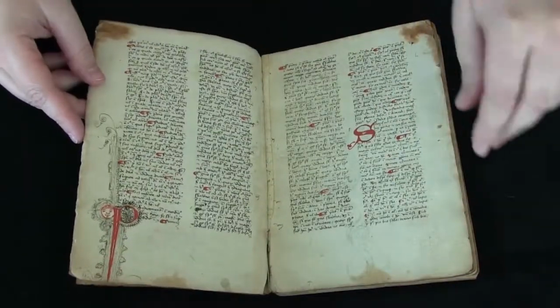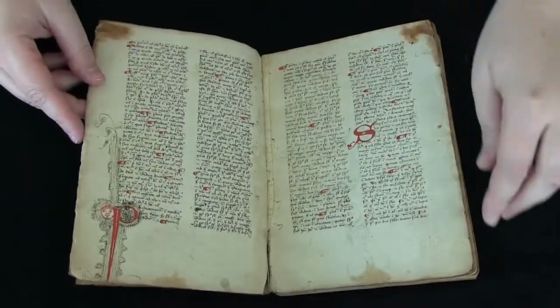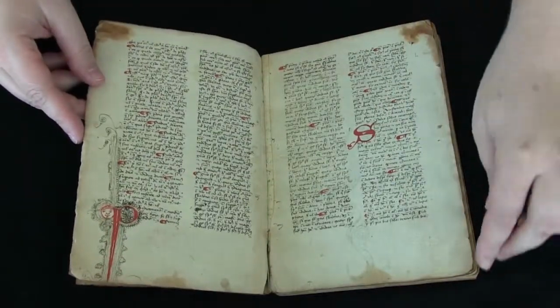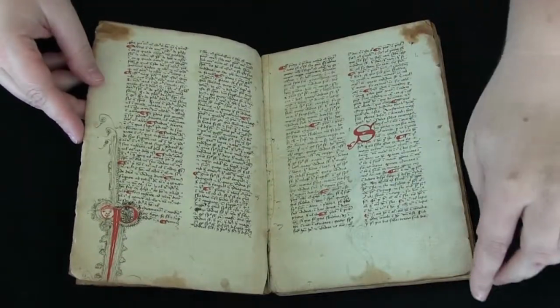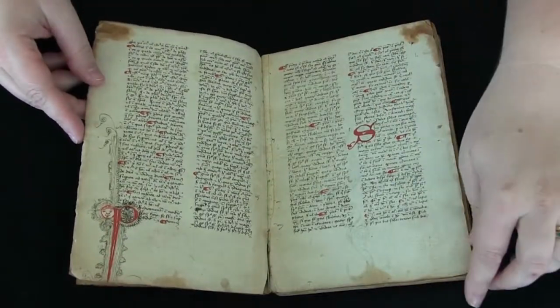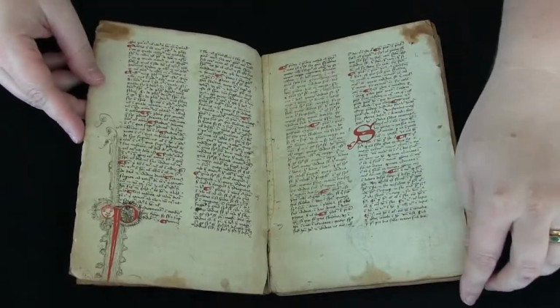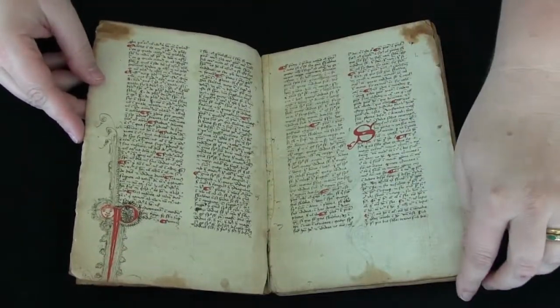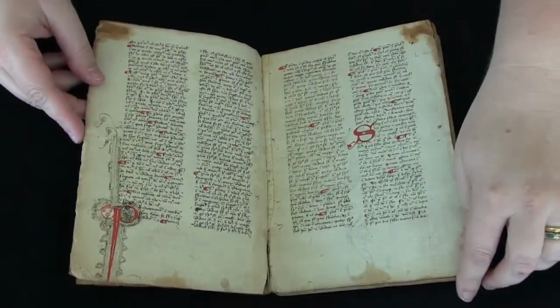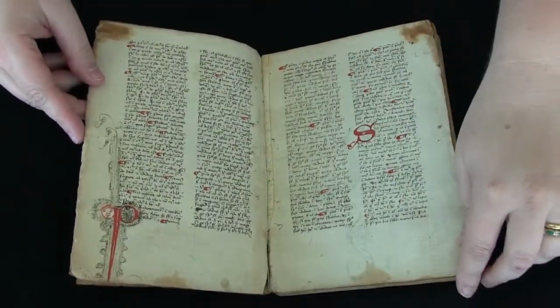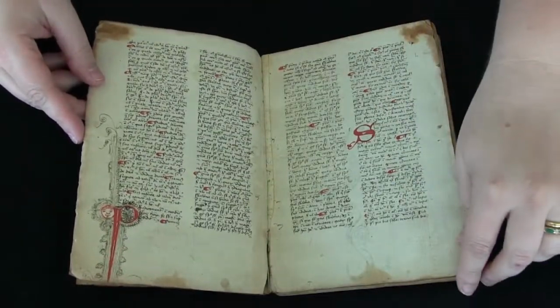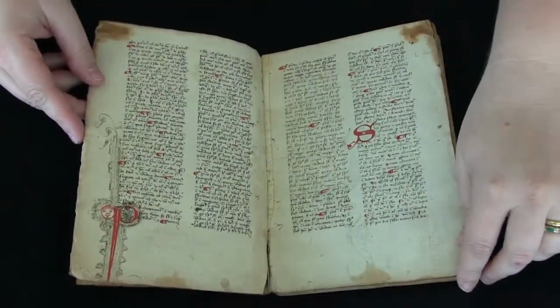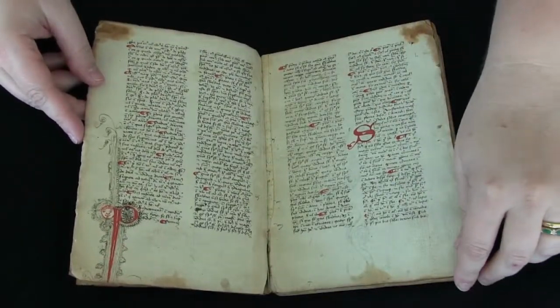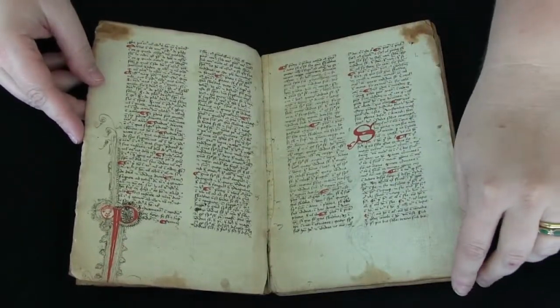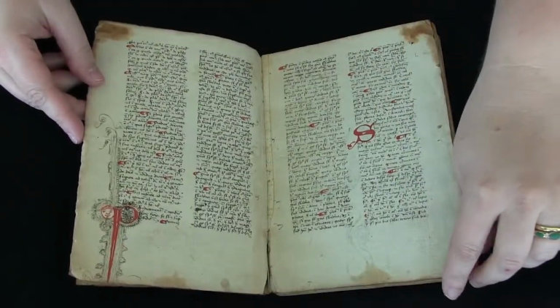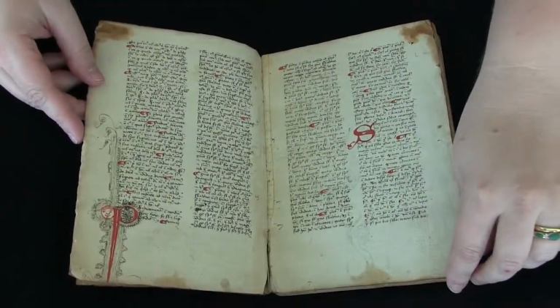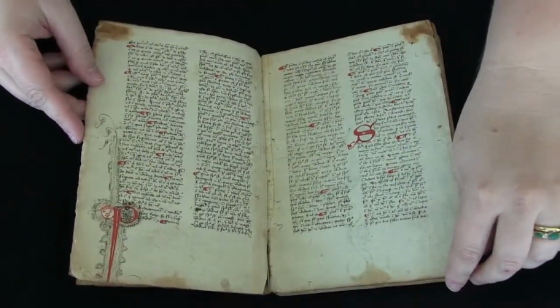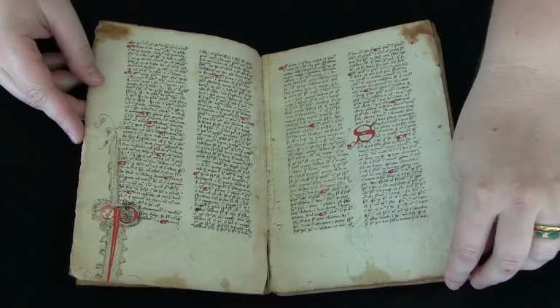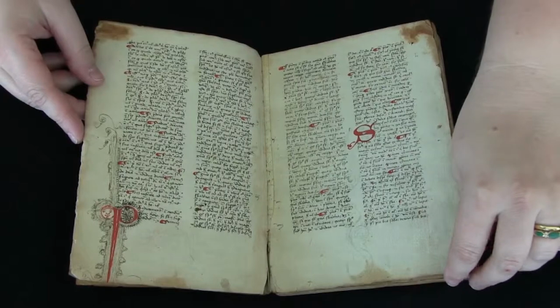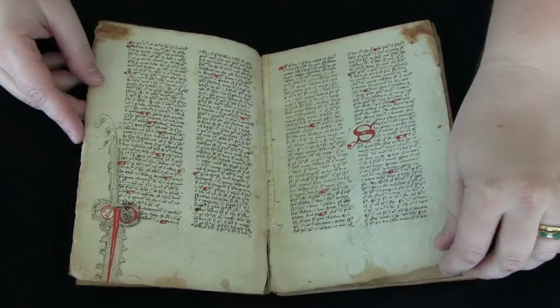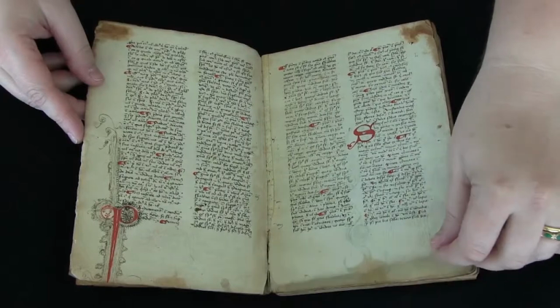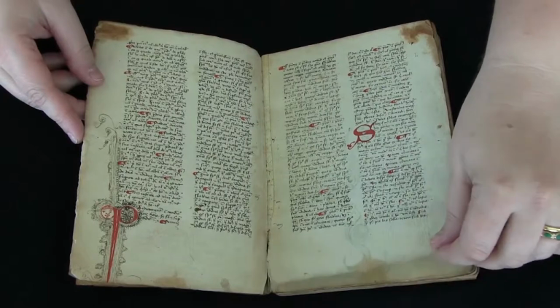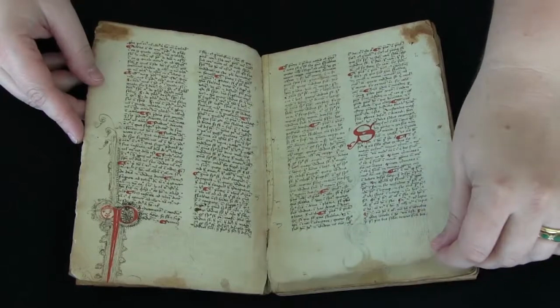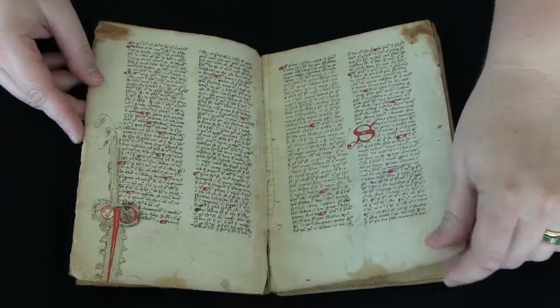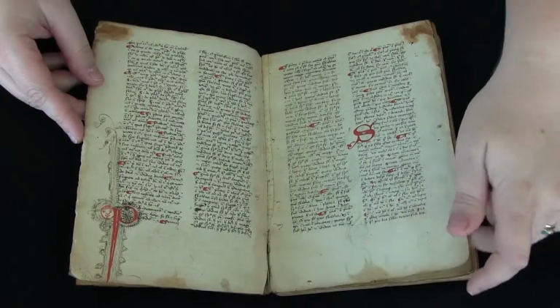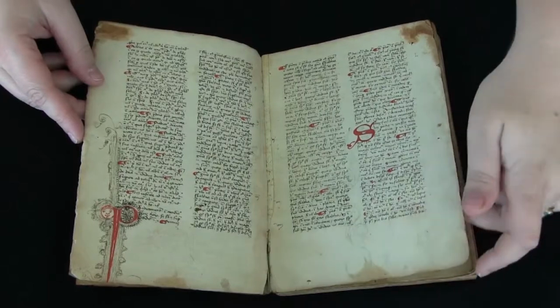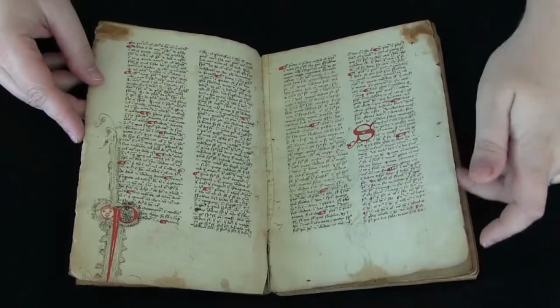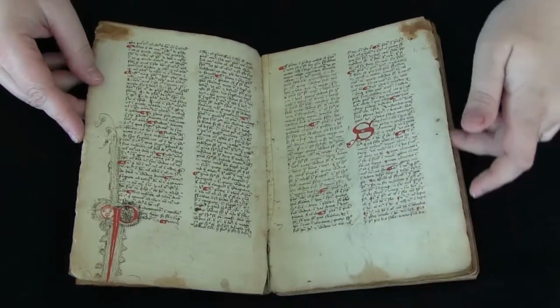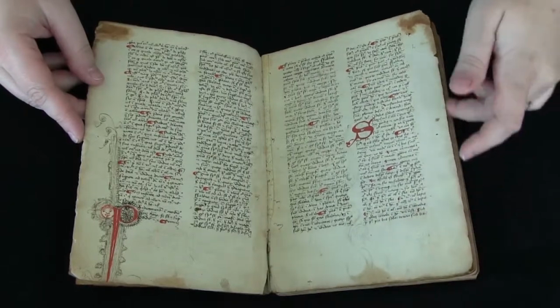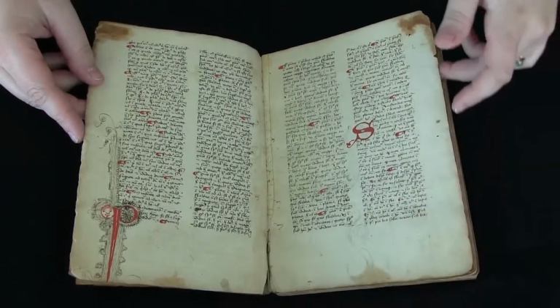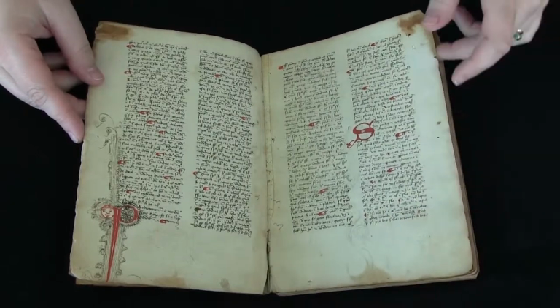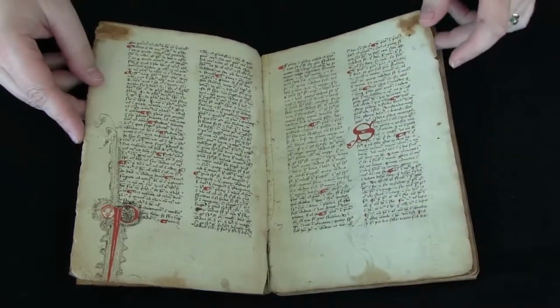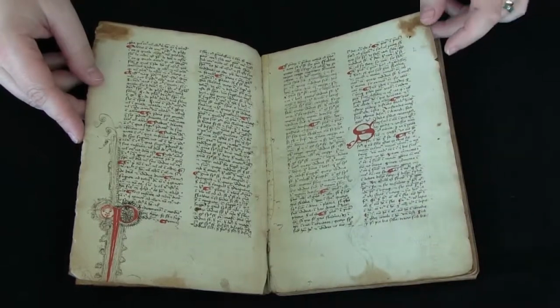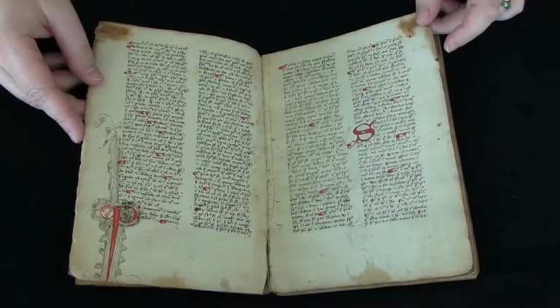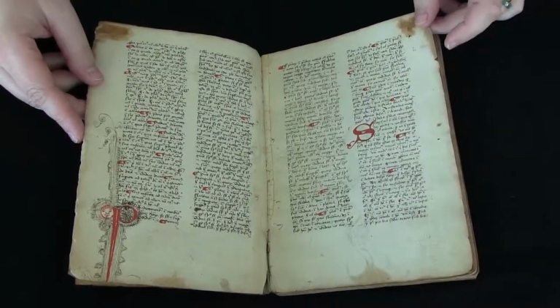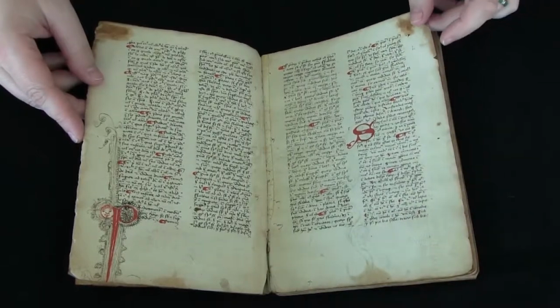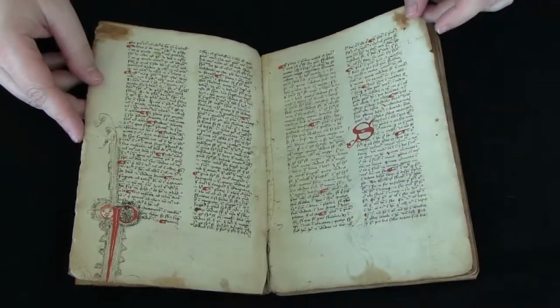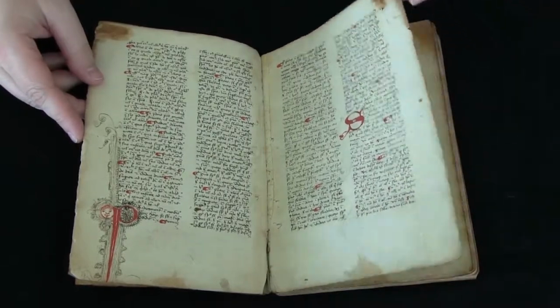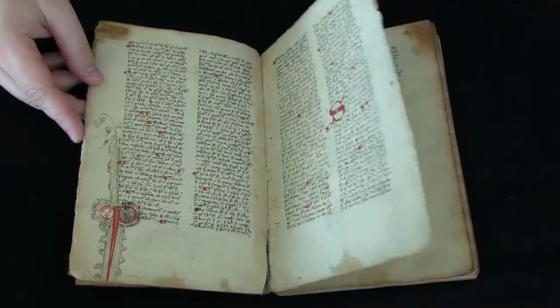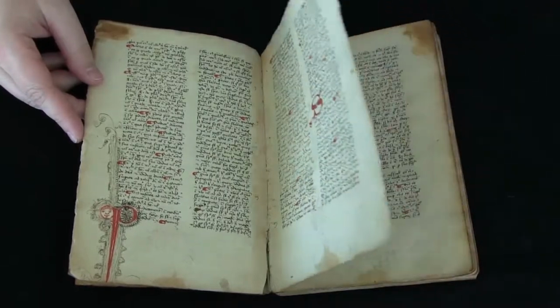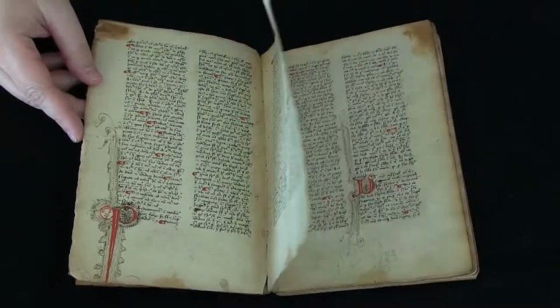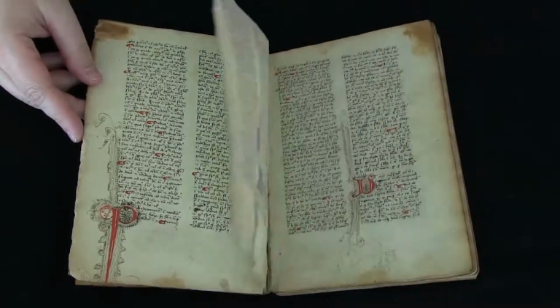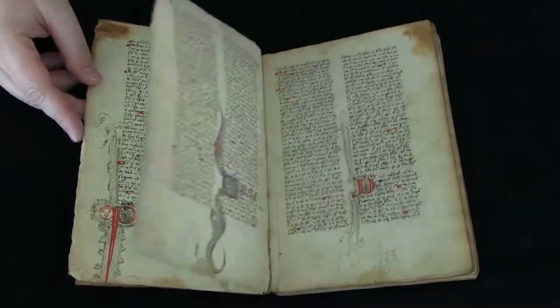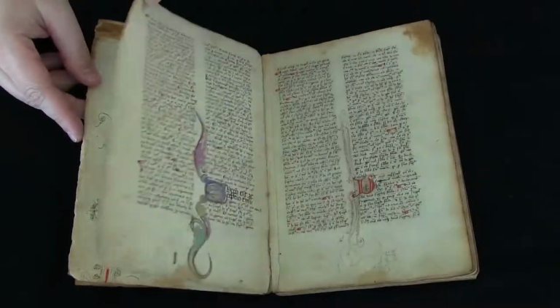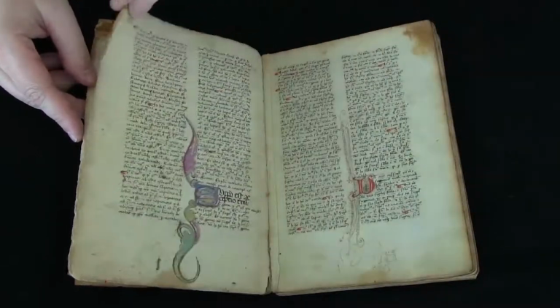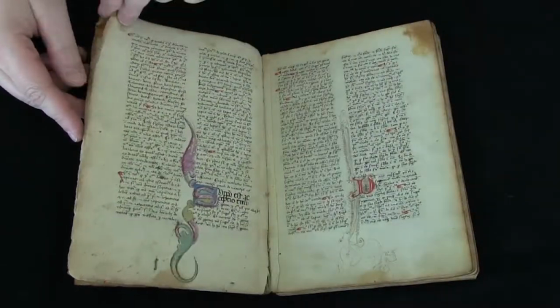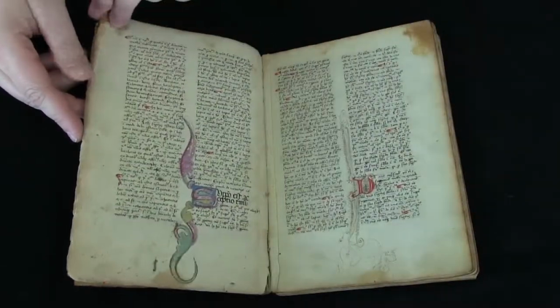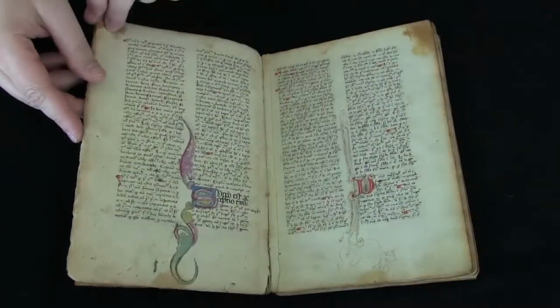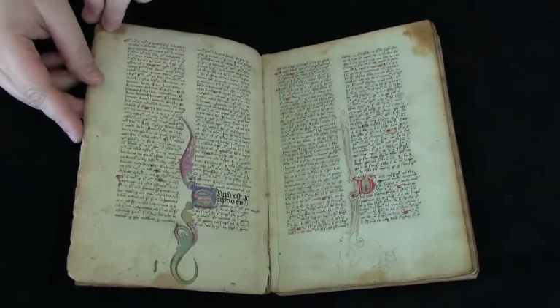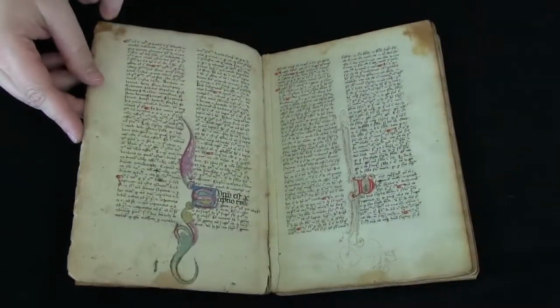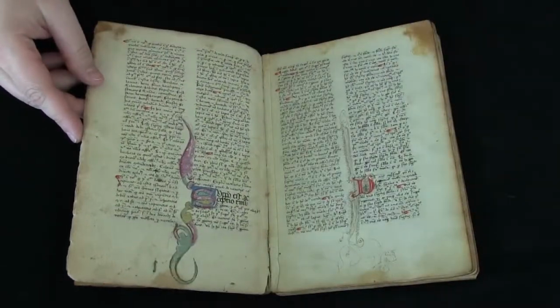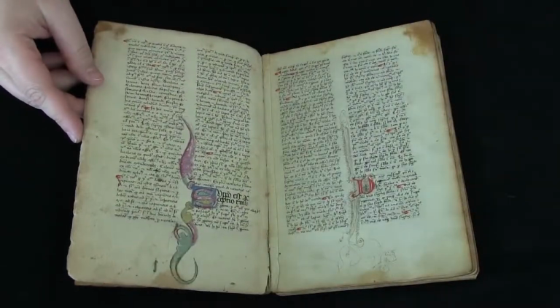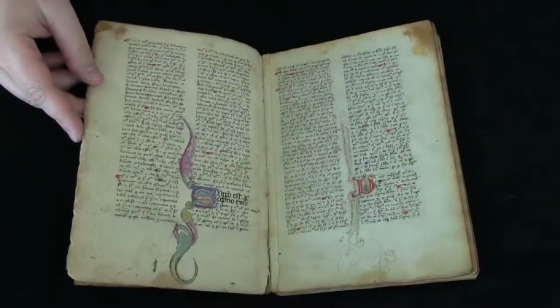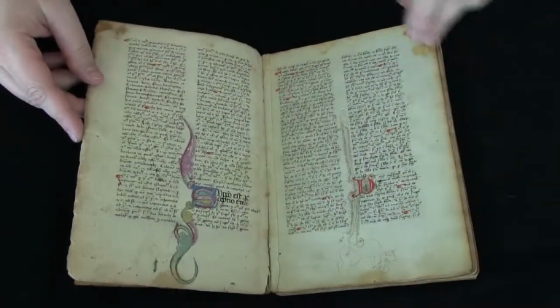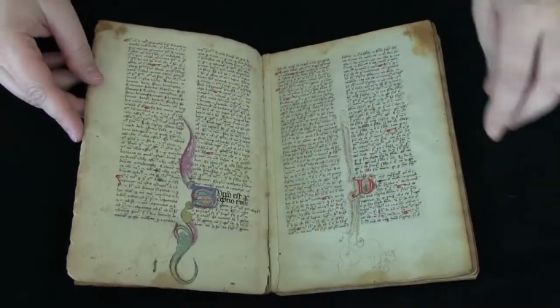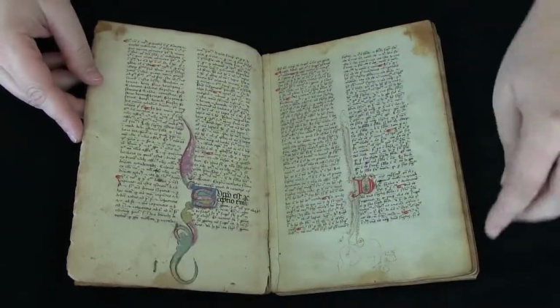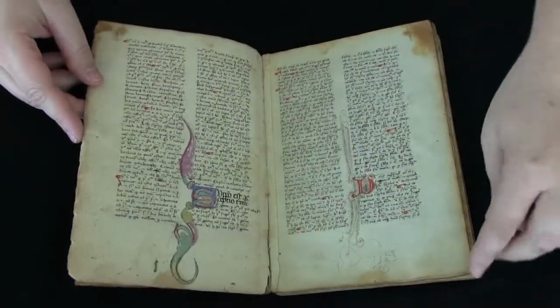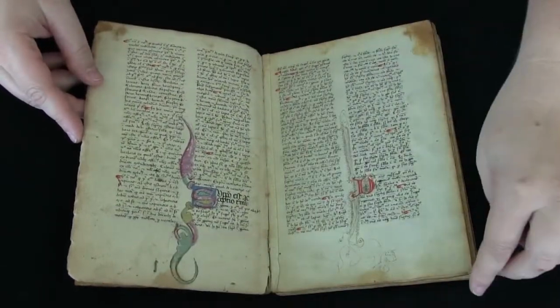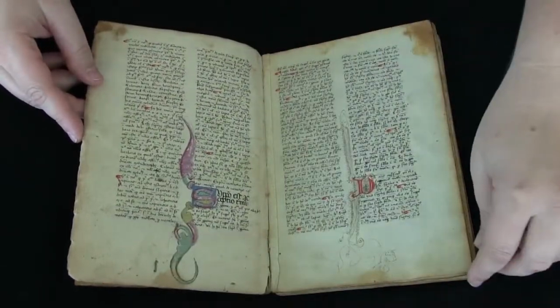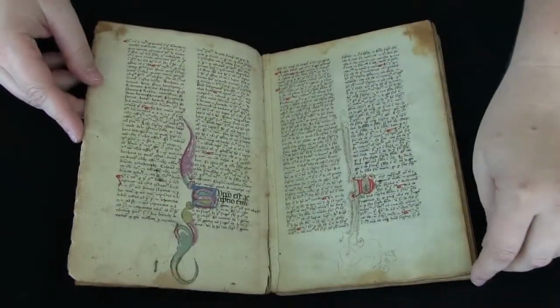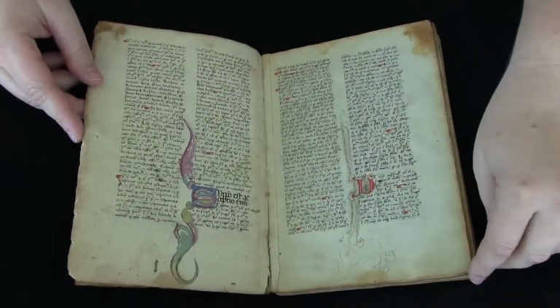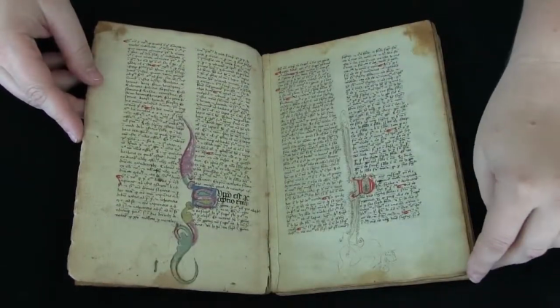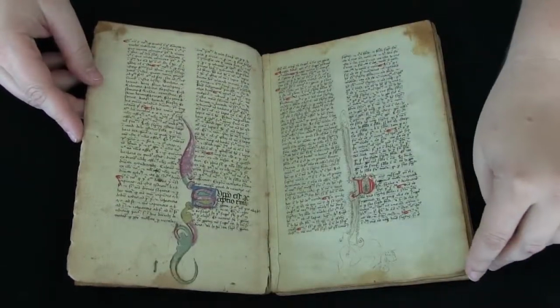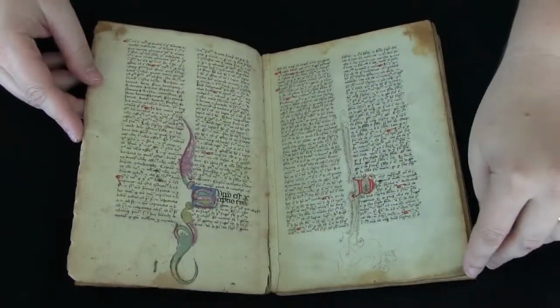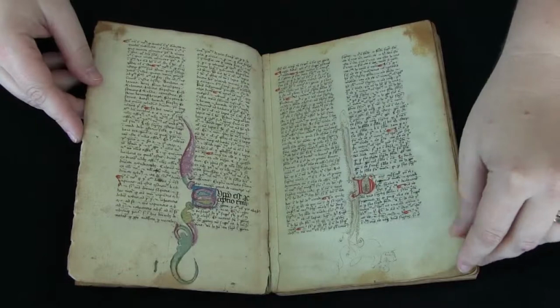It's written in an Italian Gothic script. It has a limp vellum binding contemporary with the manuscript.